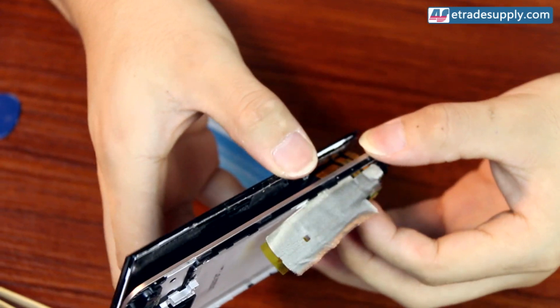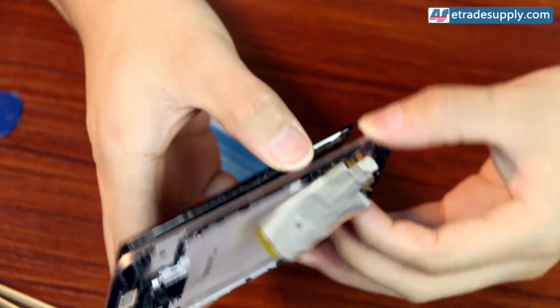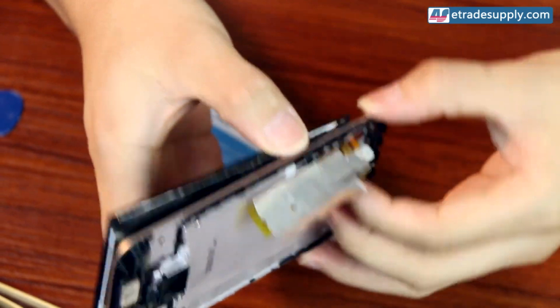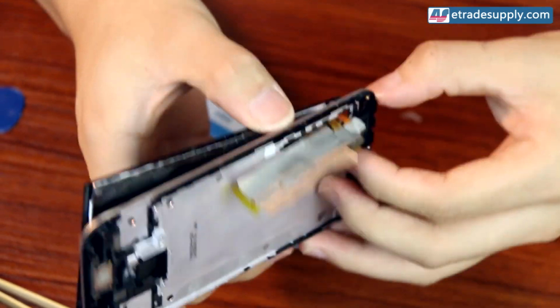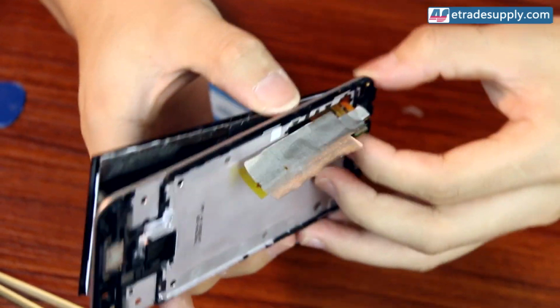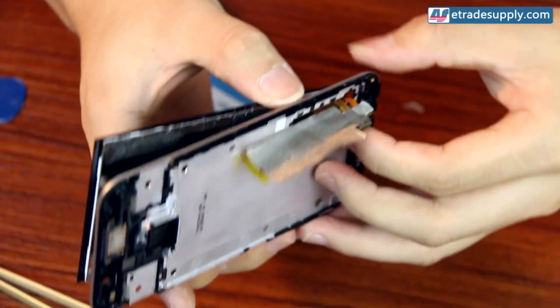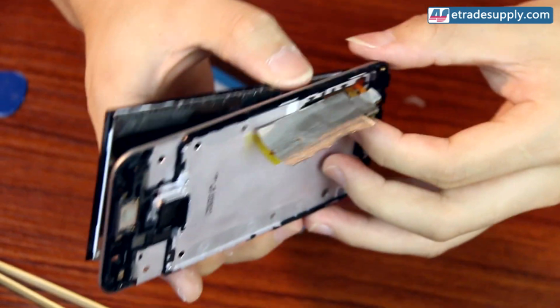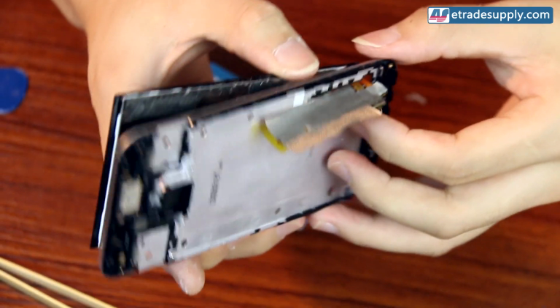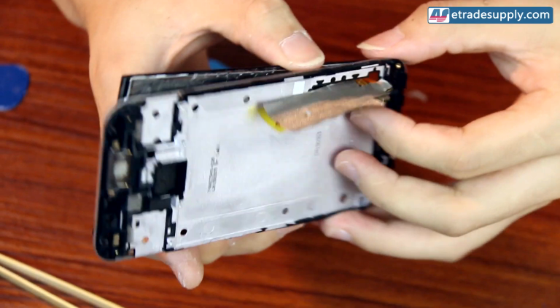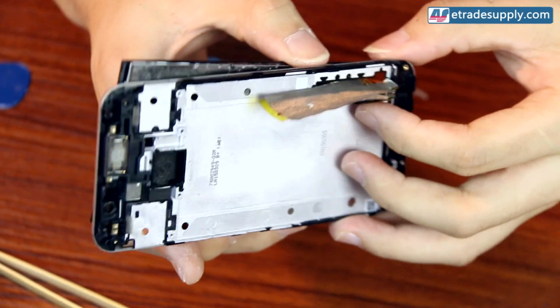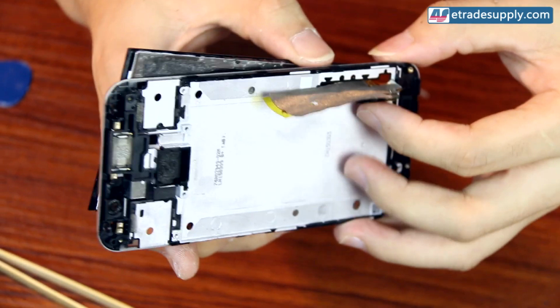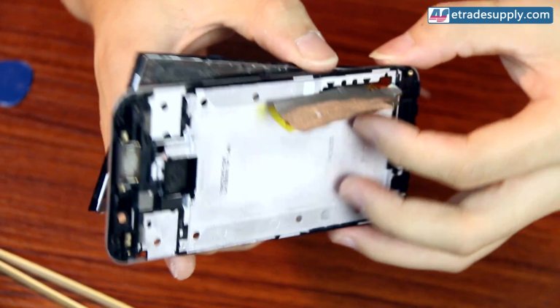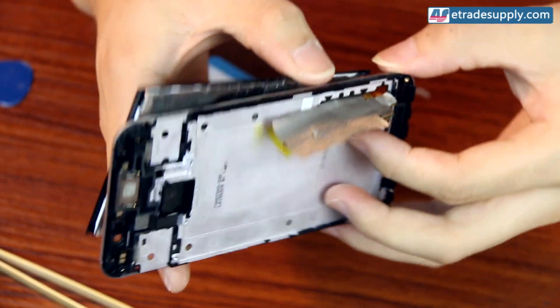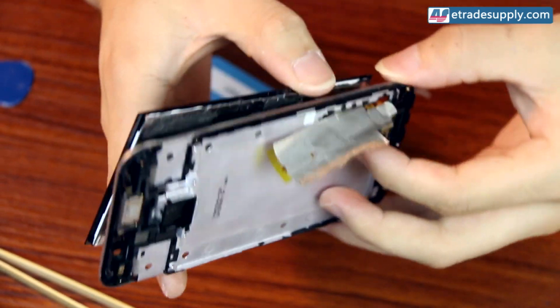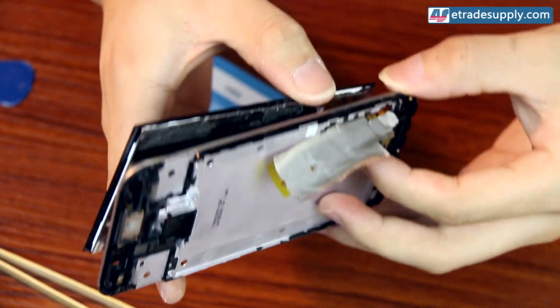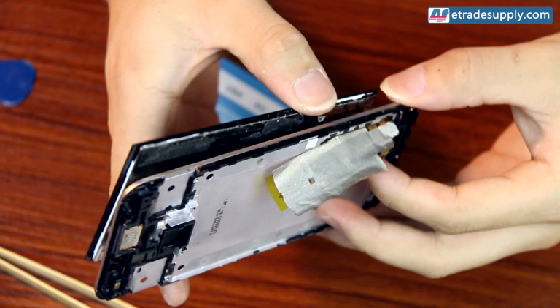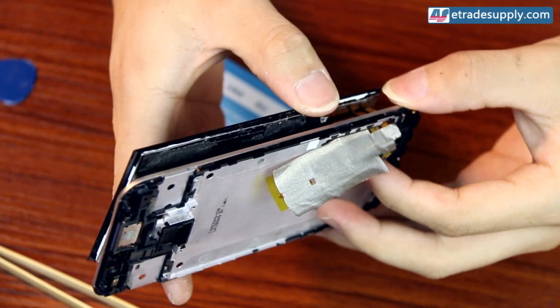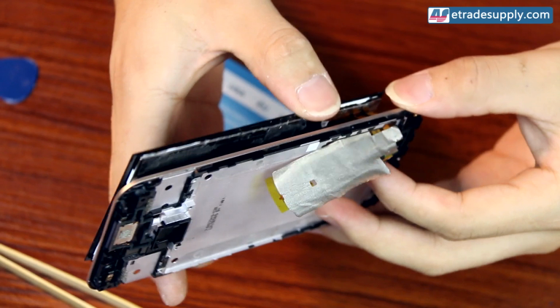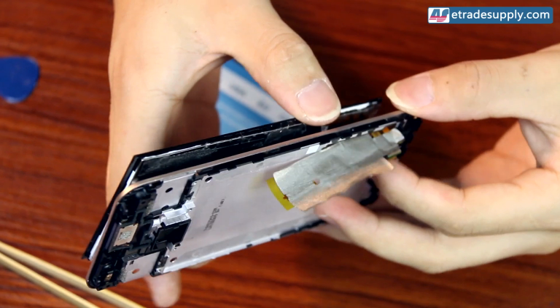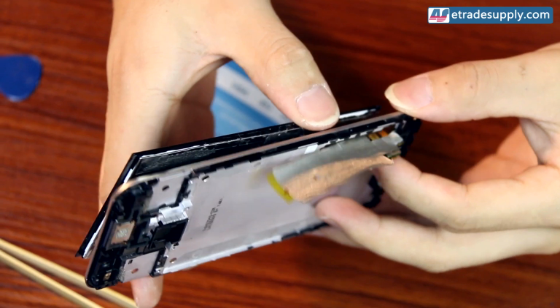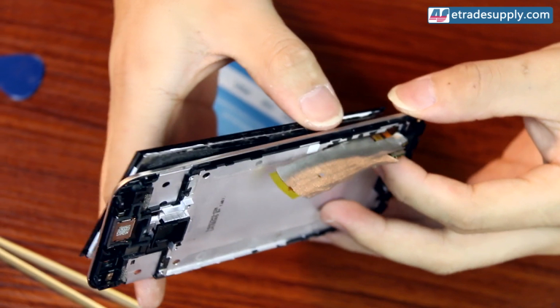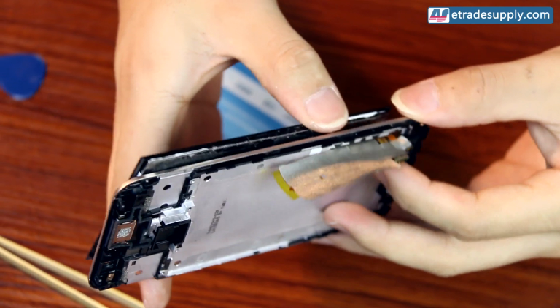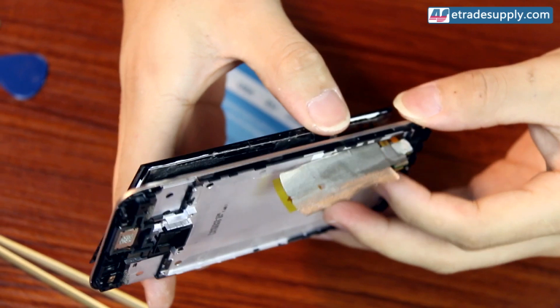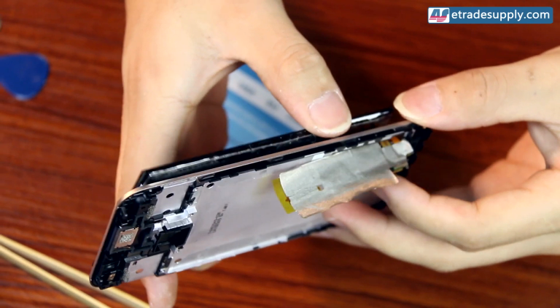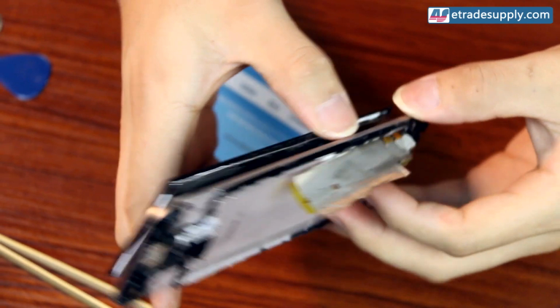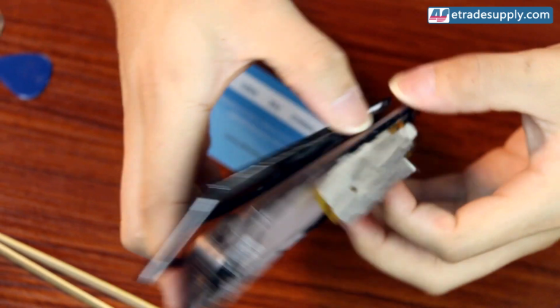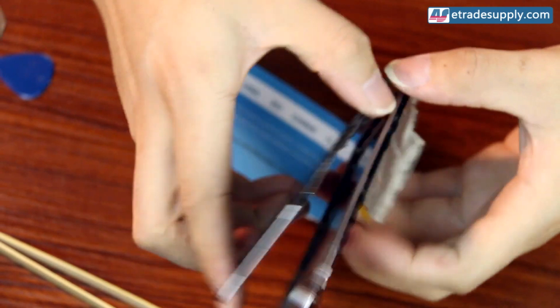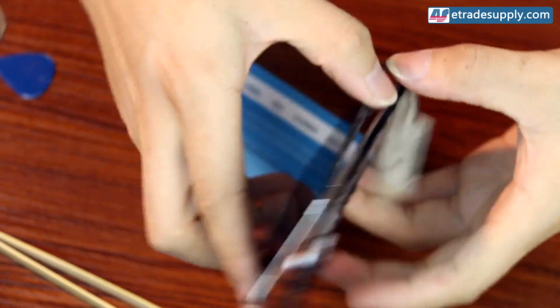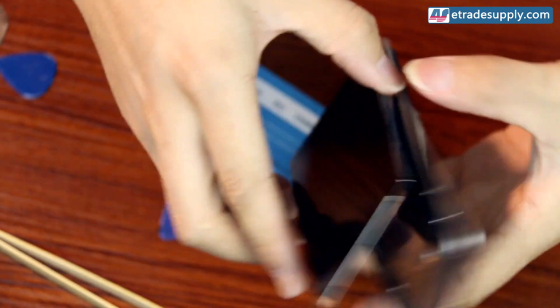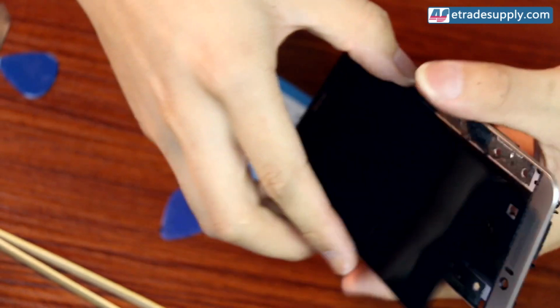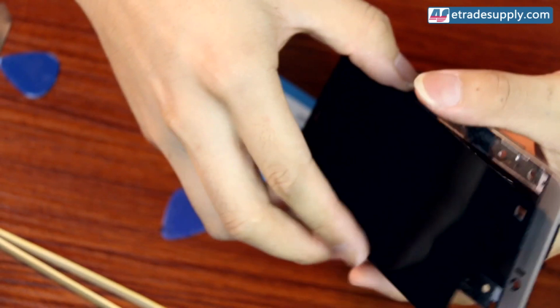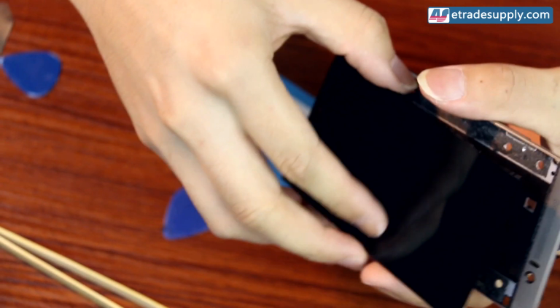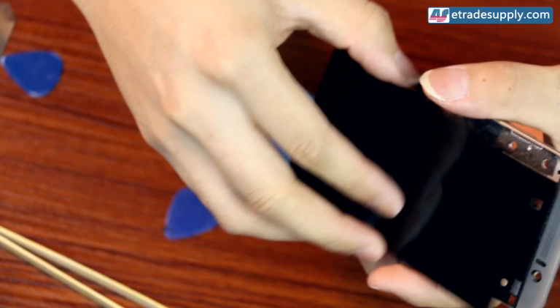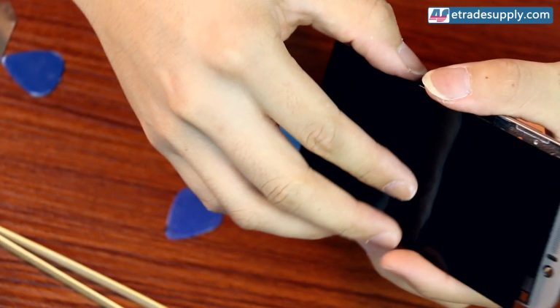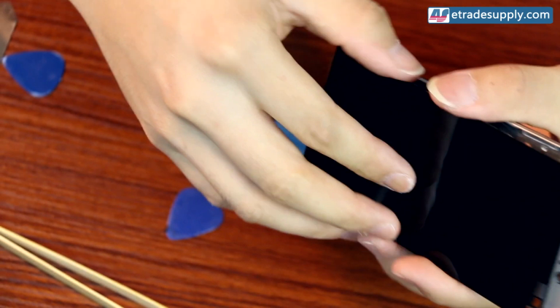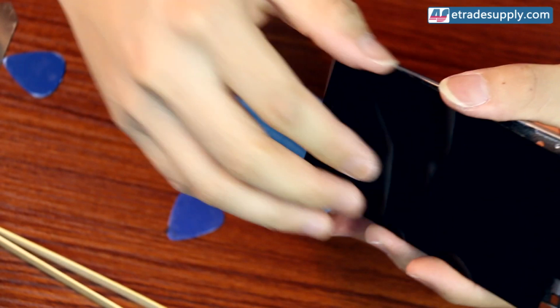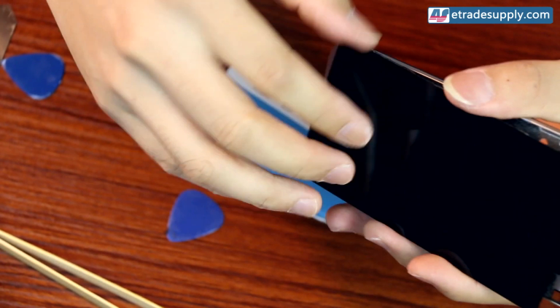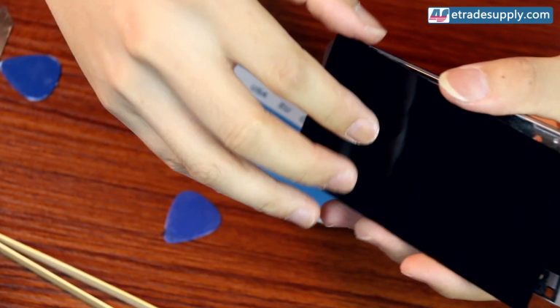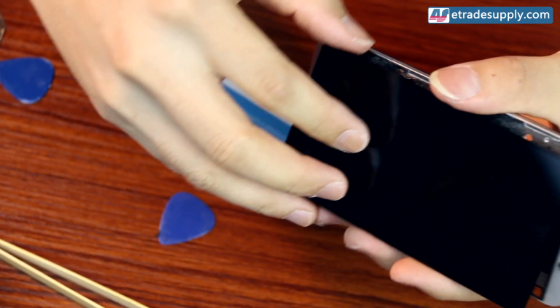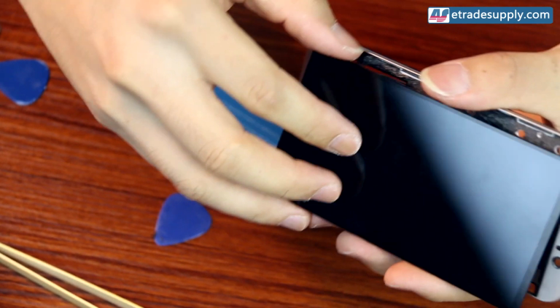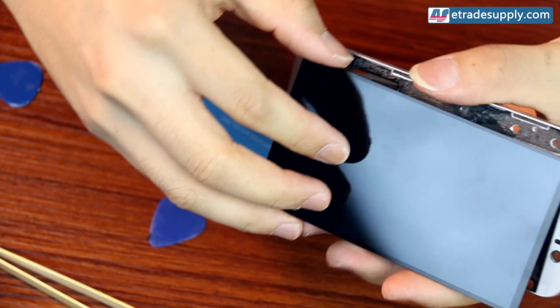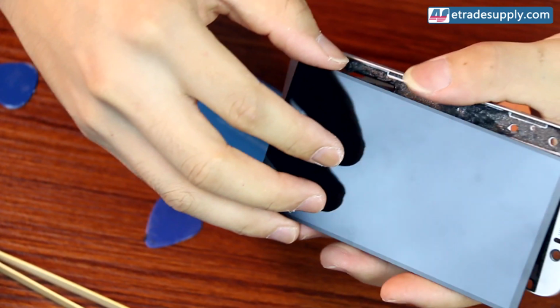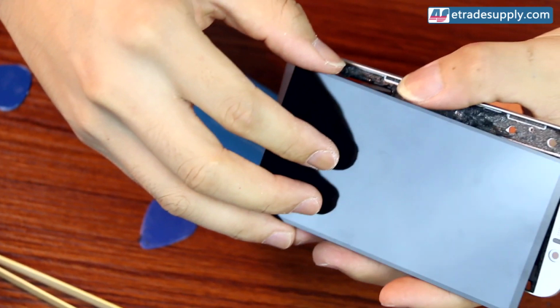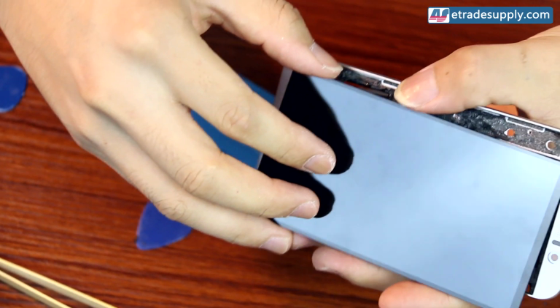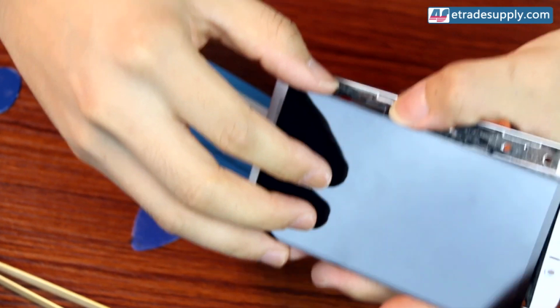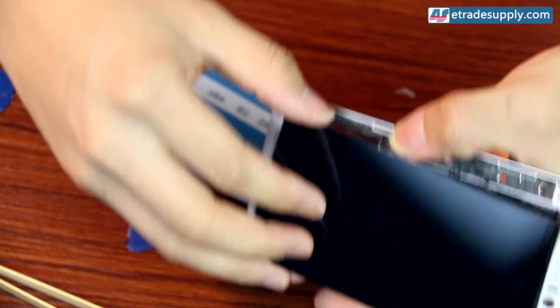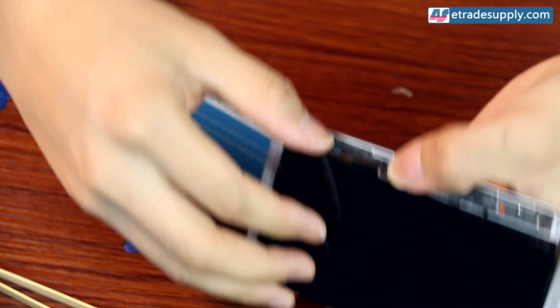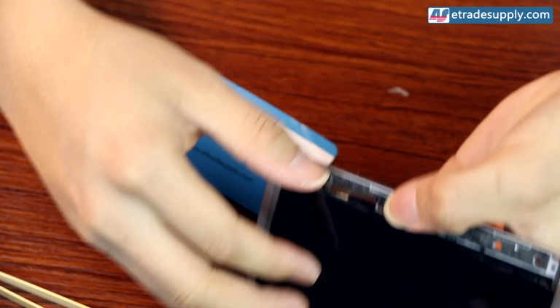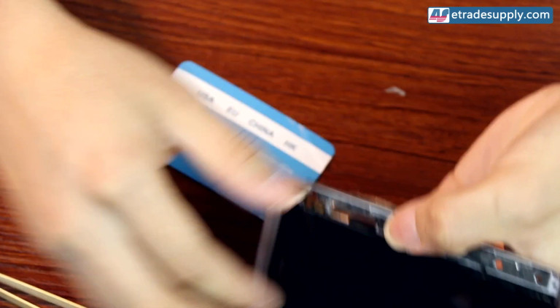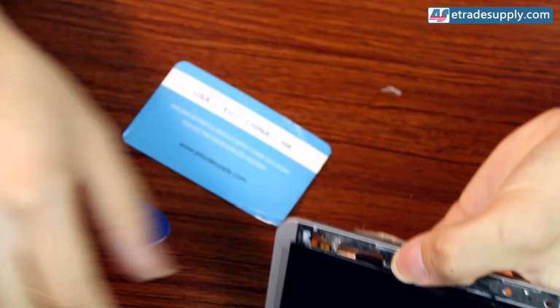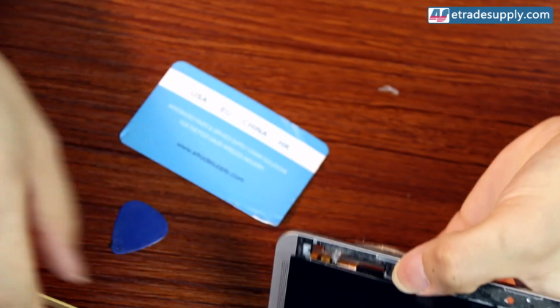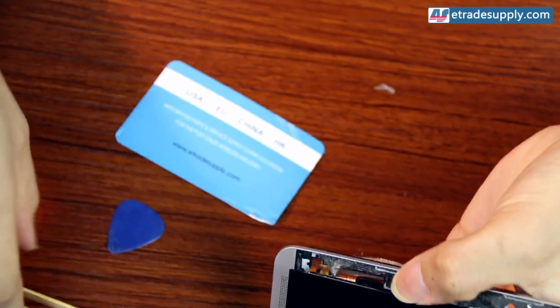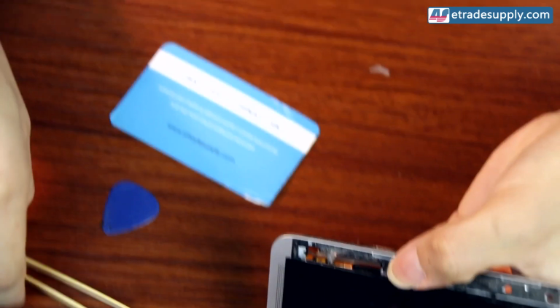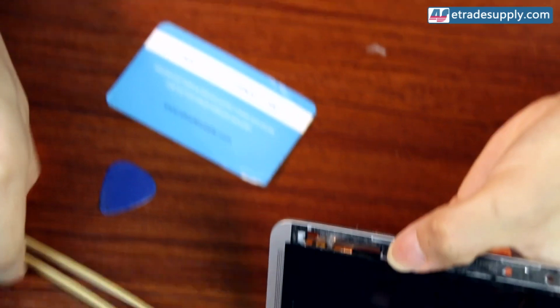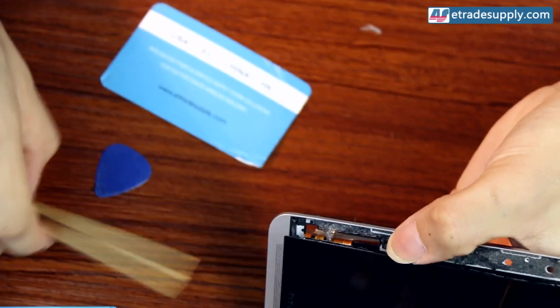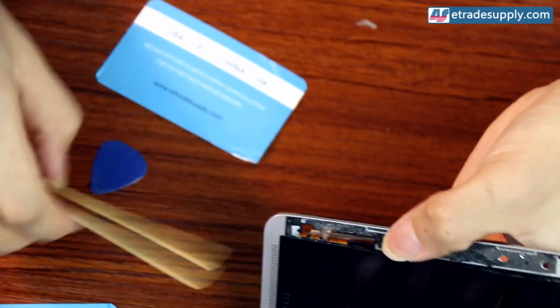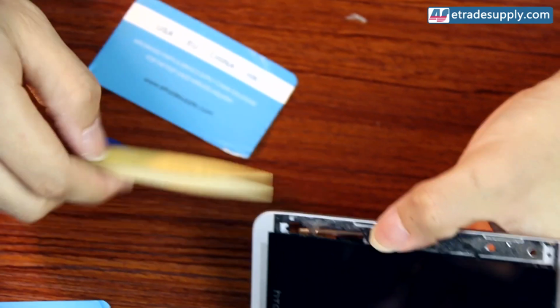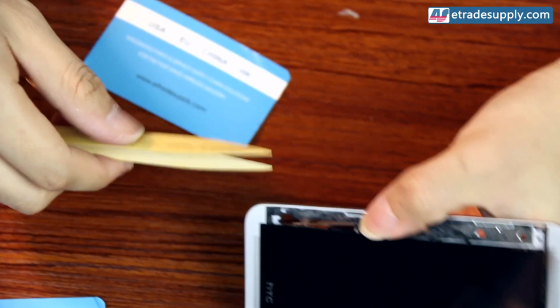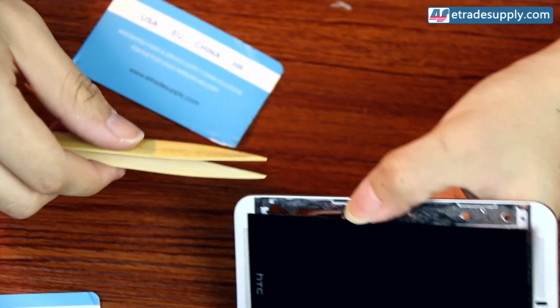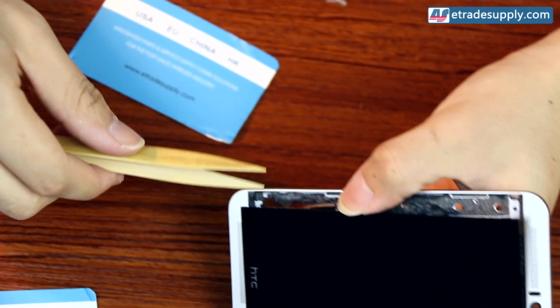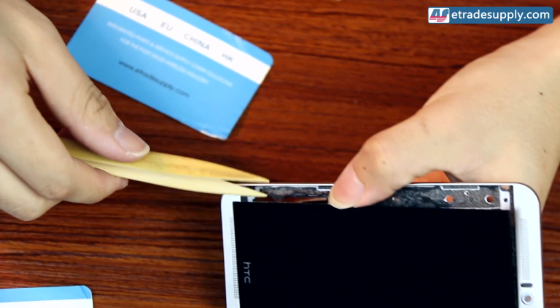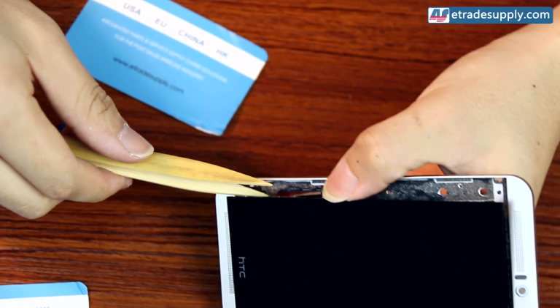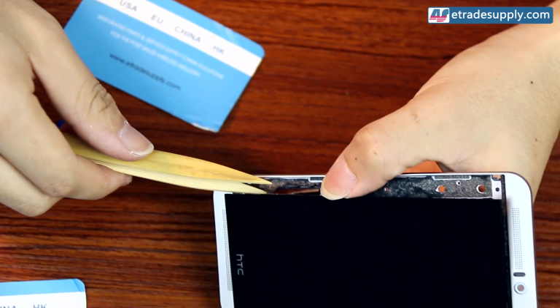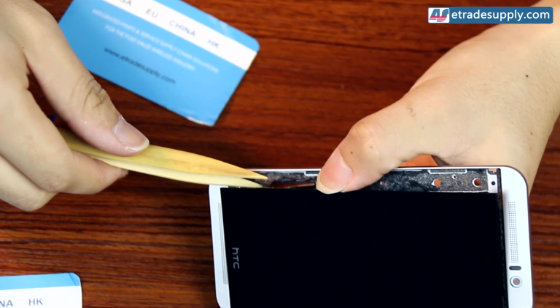After it's been removed, you'll need to make sure the flex cables come out with the screen and don't get damaged on their way out.